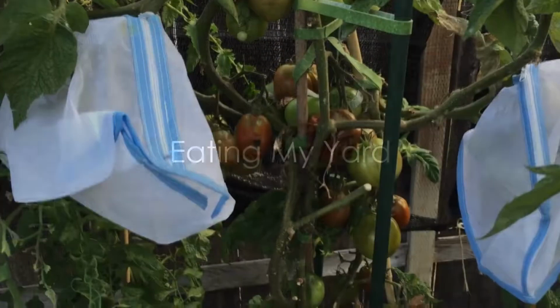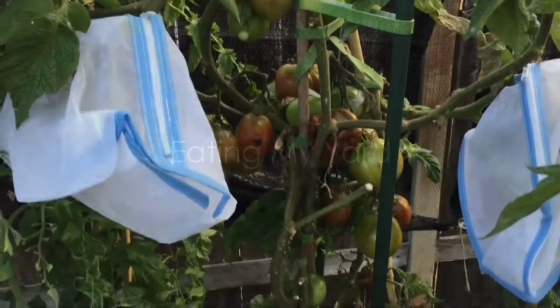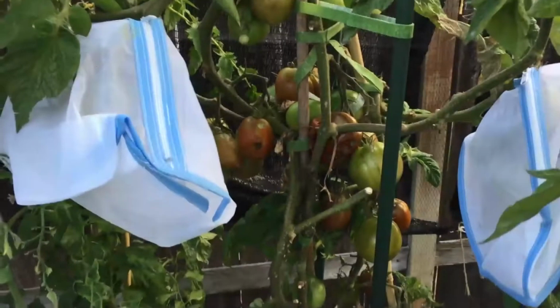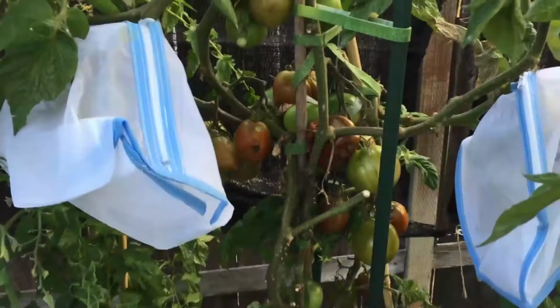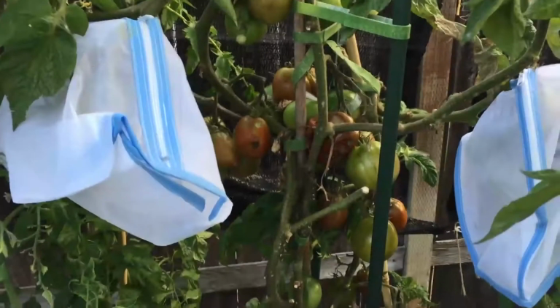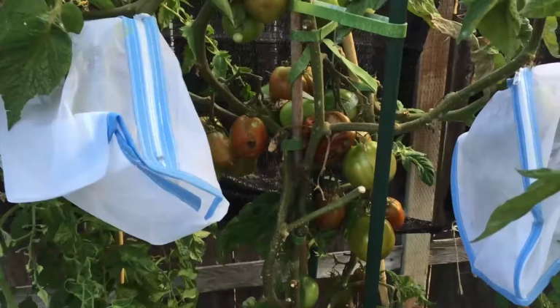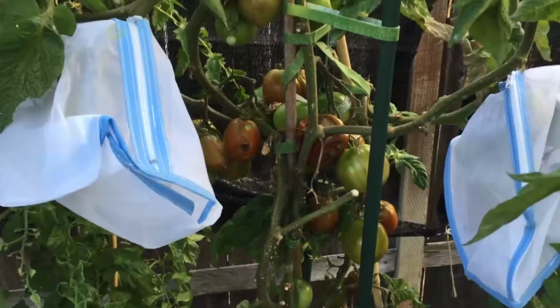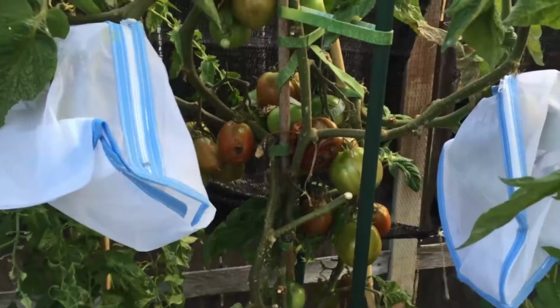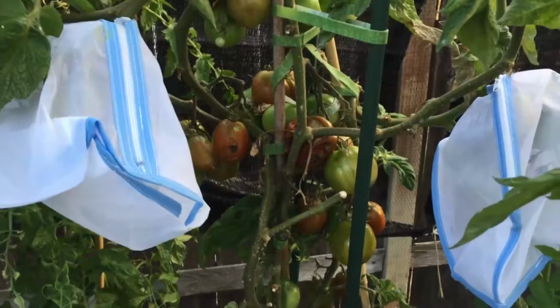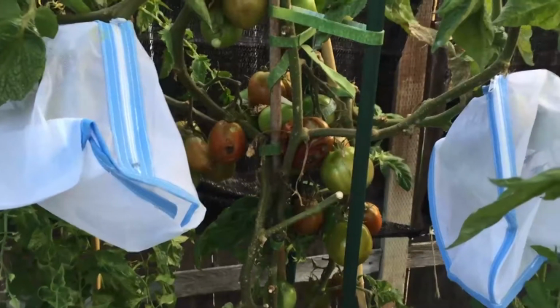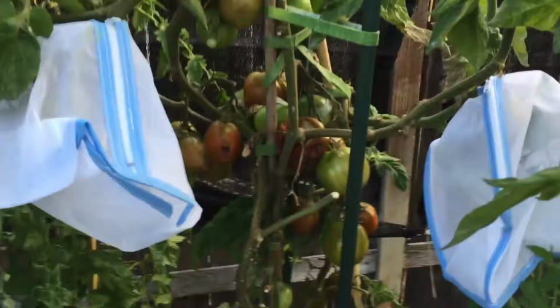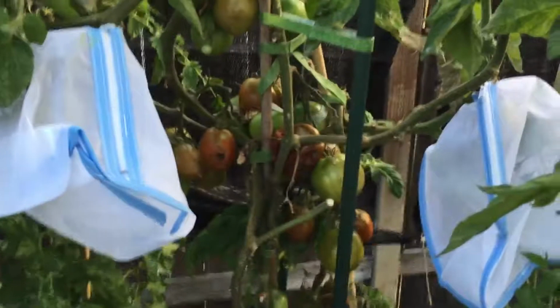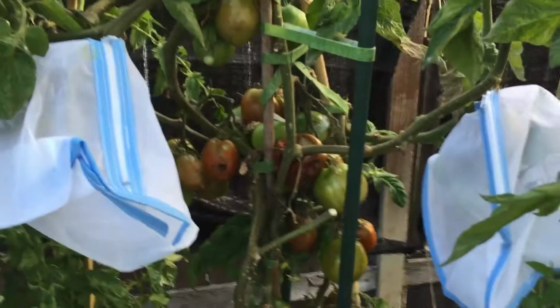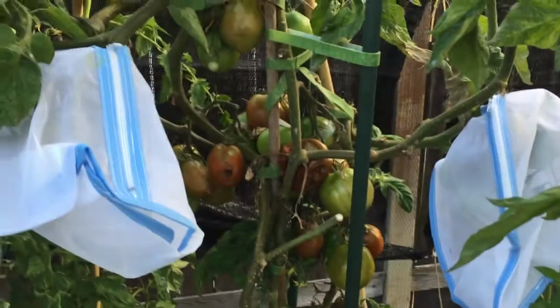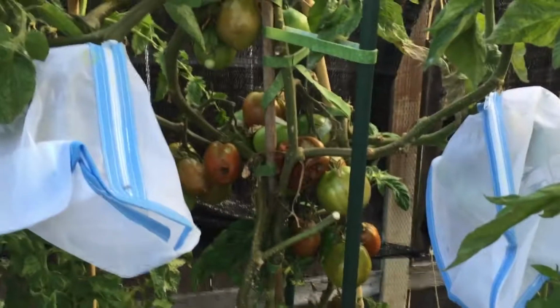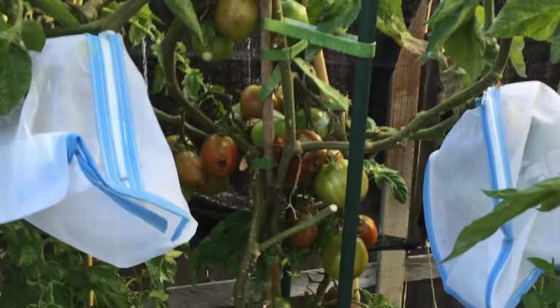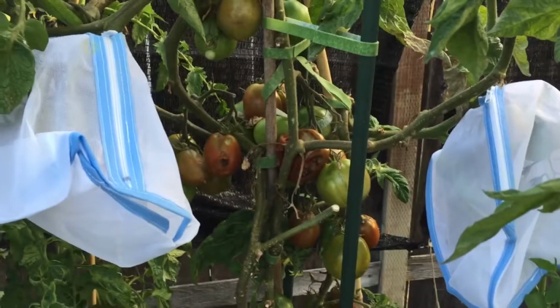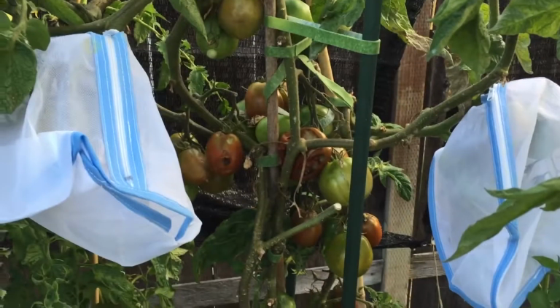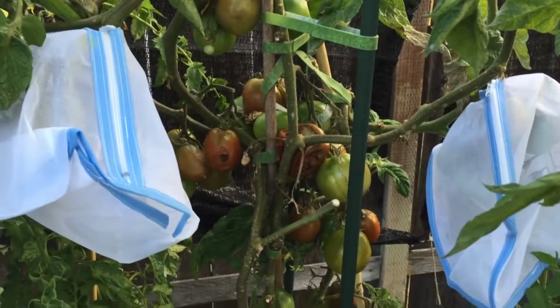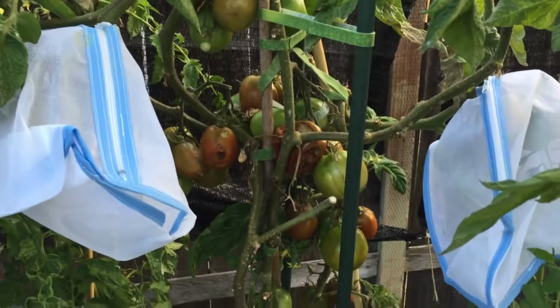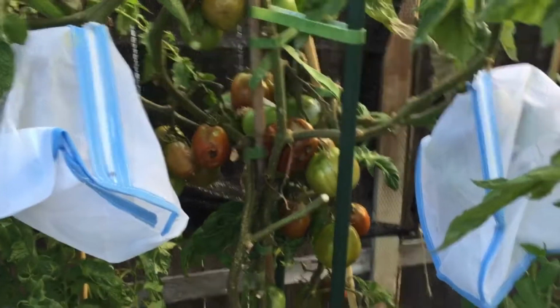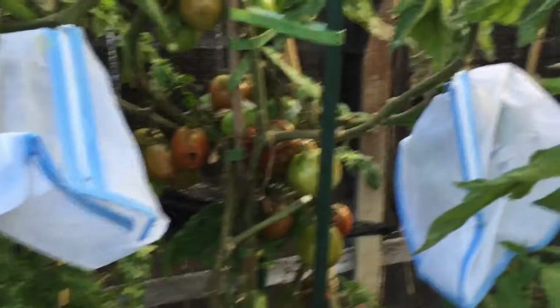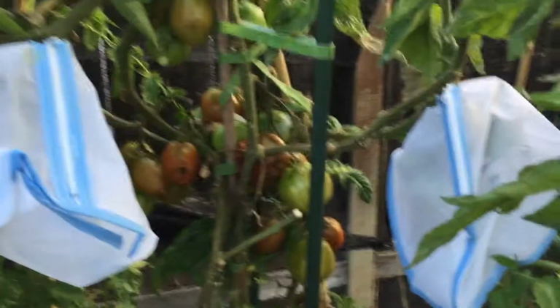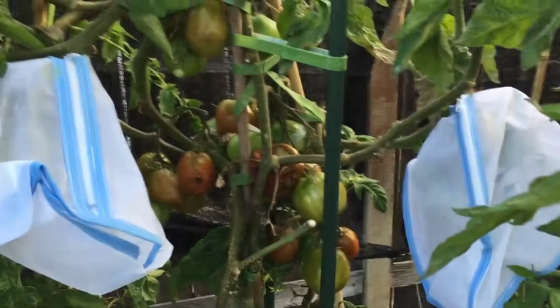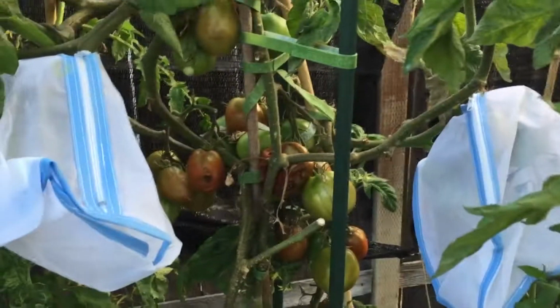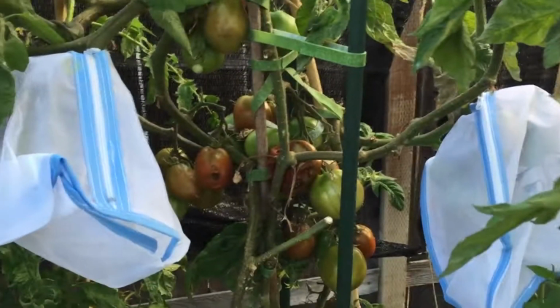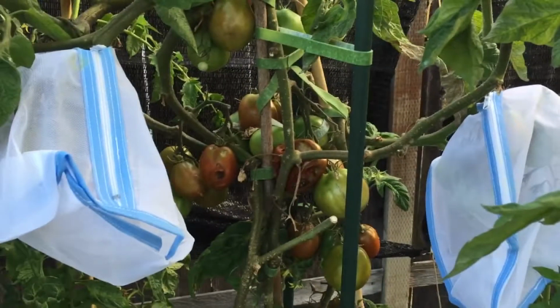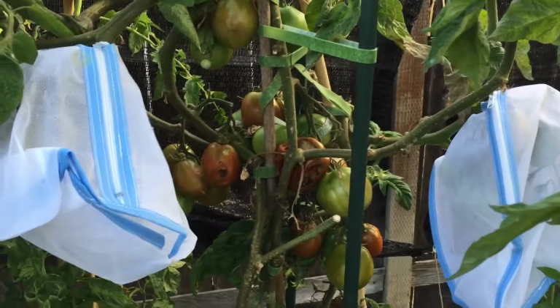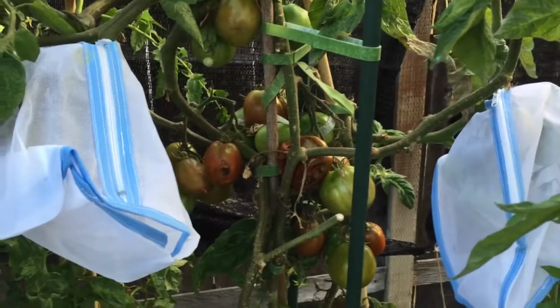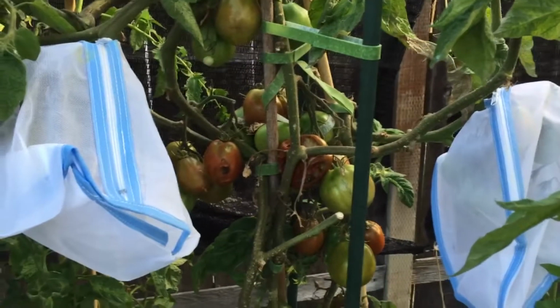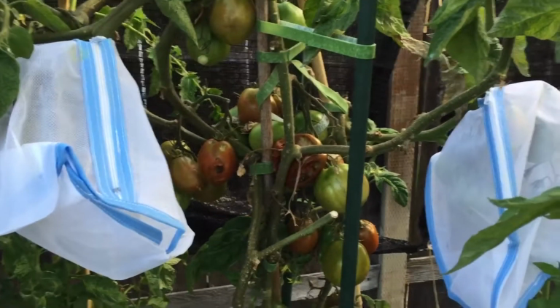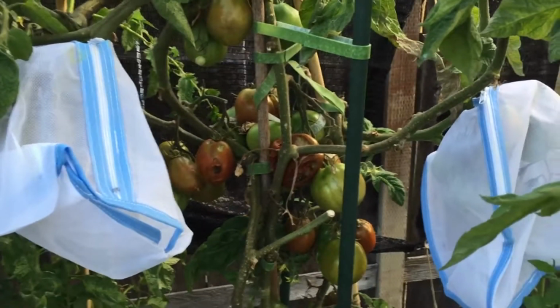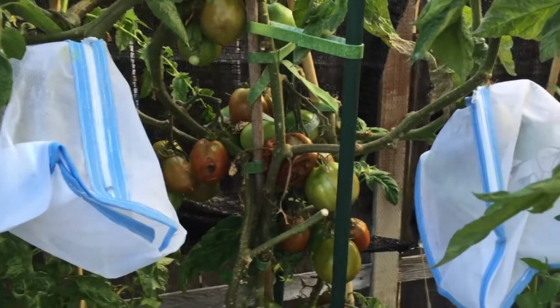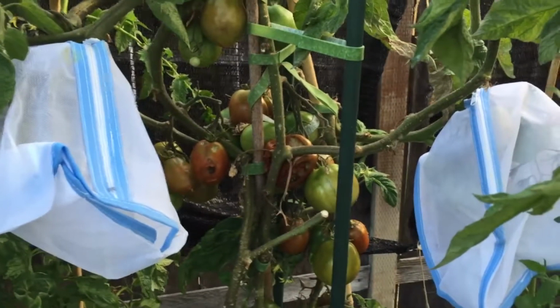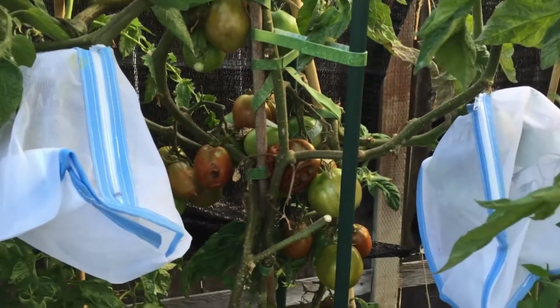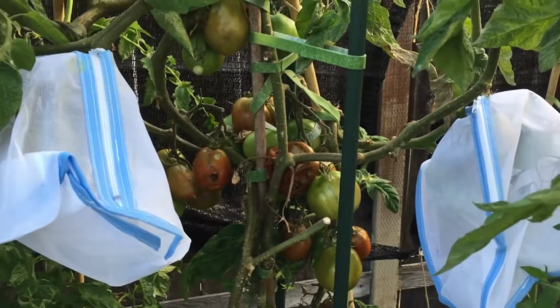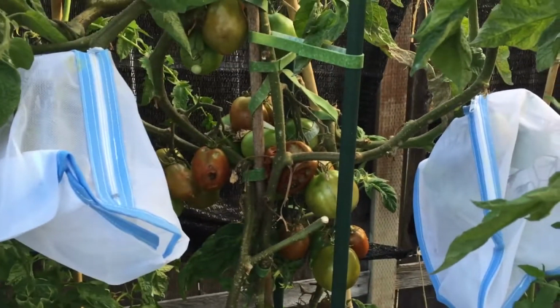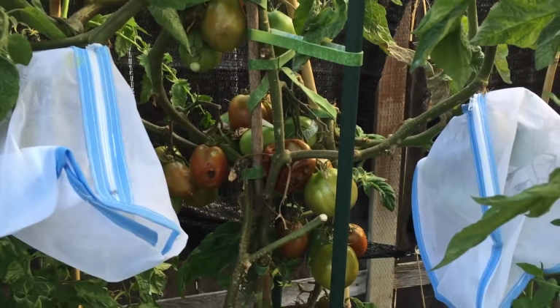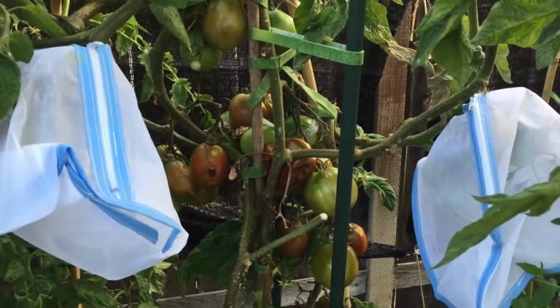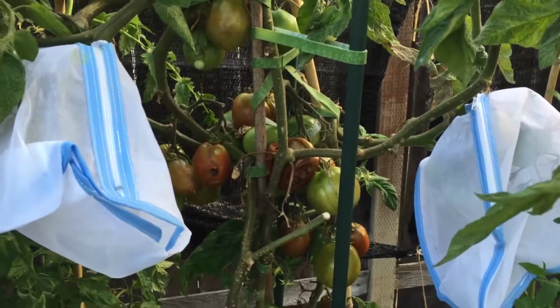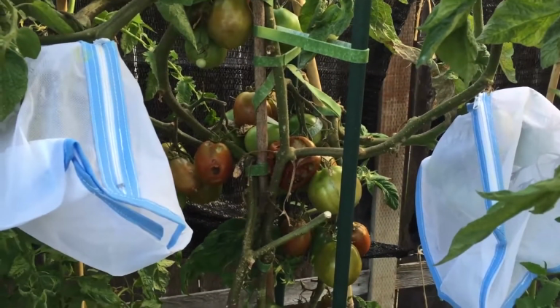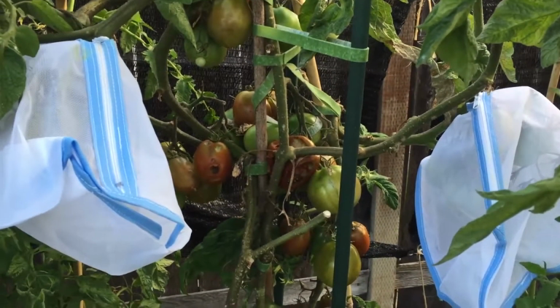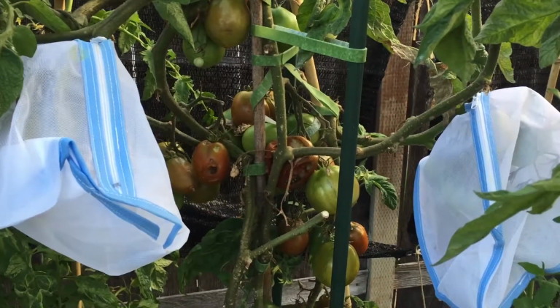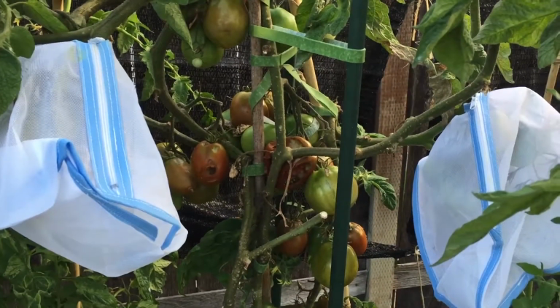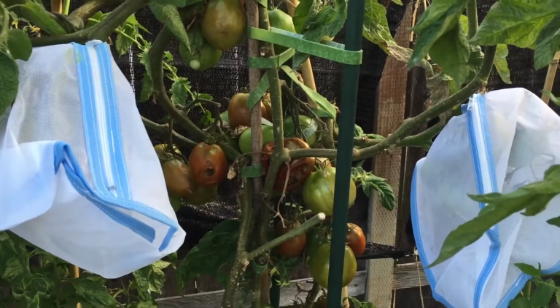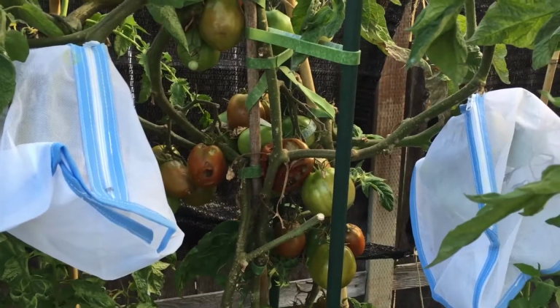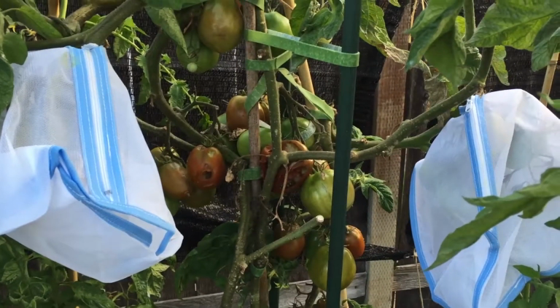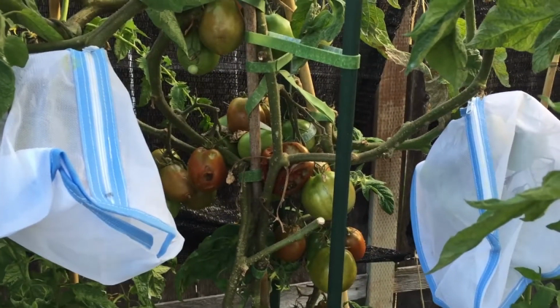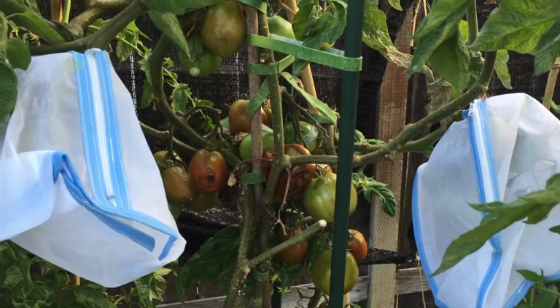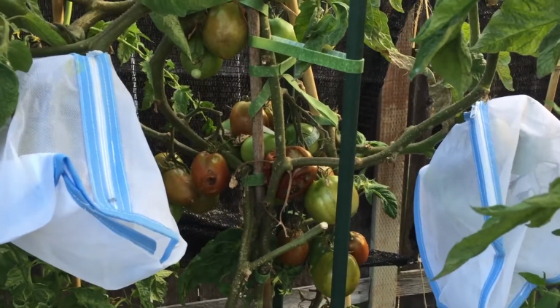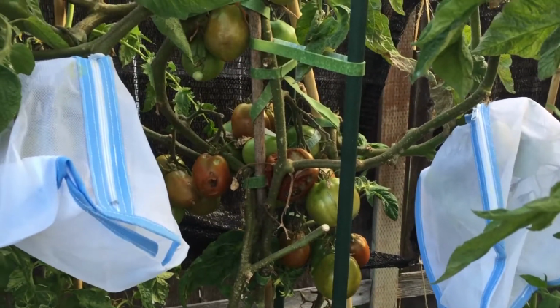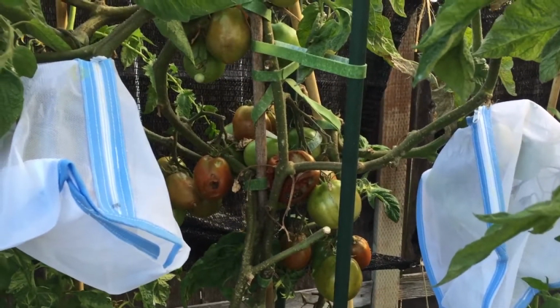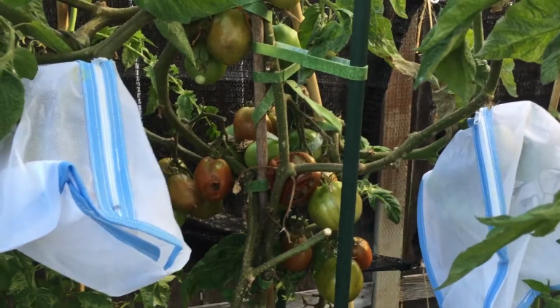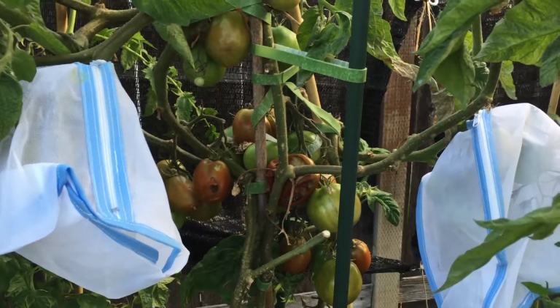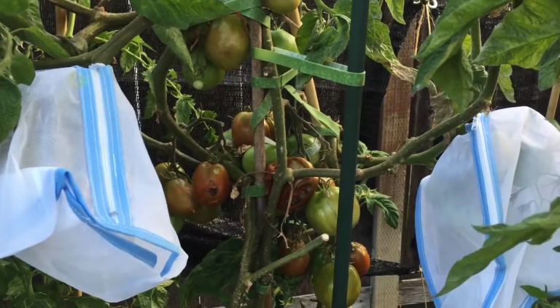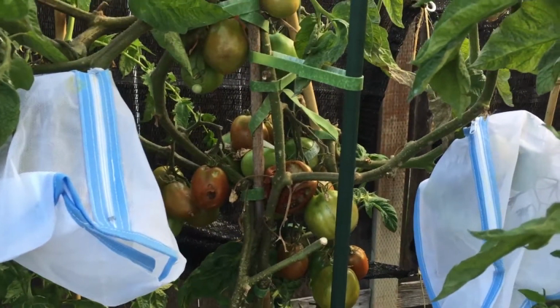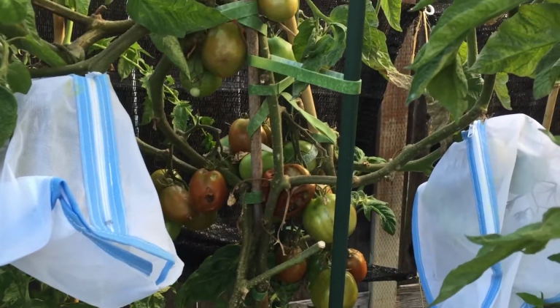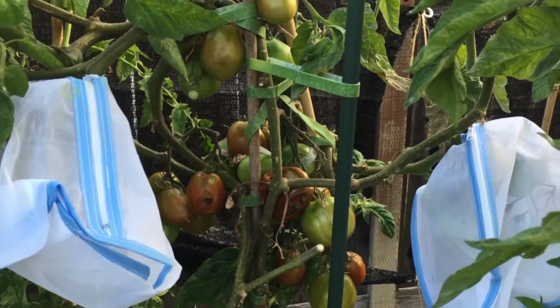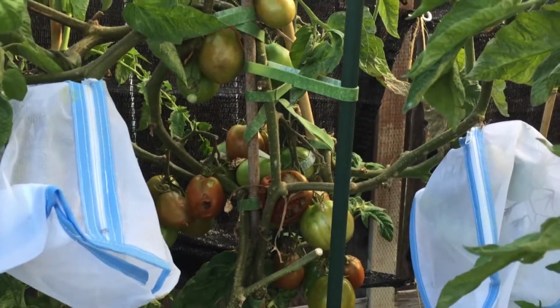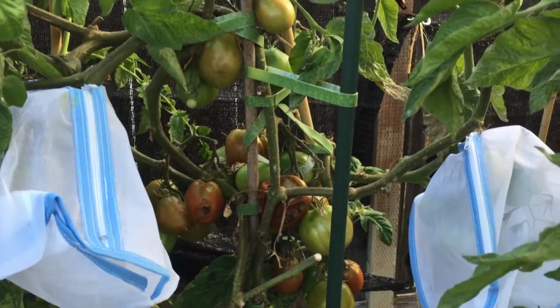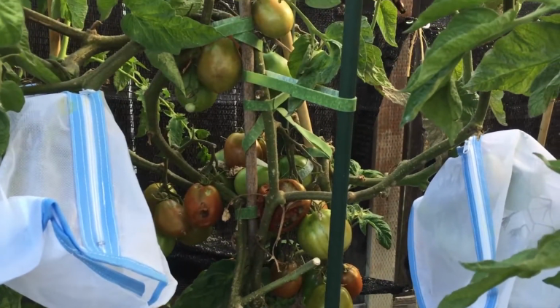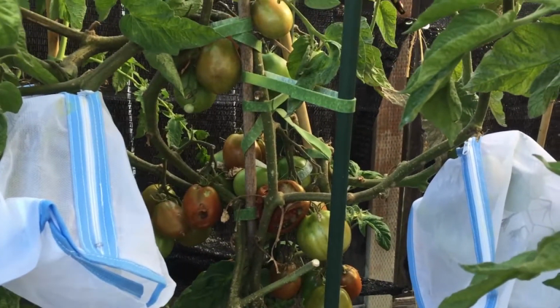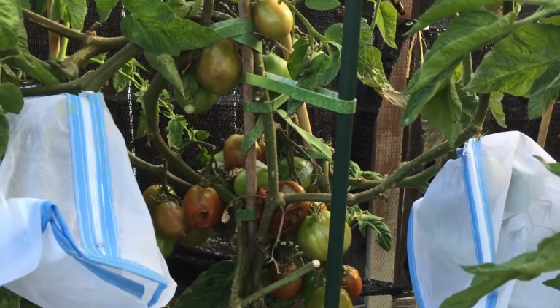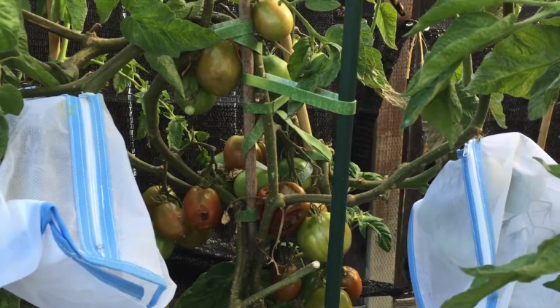Hi, this is Jennifer. It is Friday, June 2nd, and I'll talk about my tomatoes now.